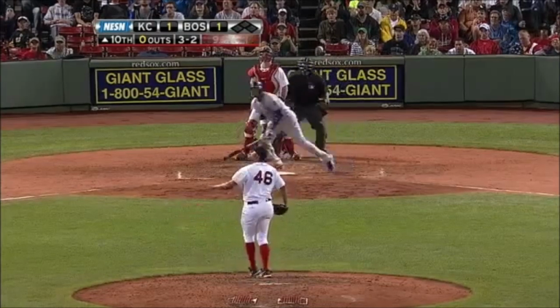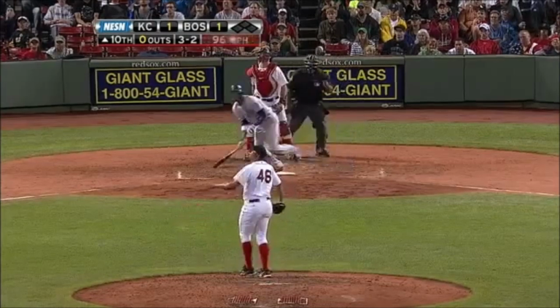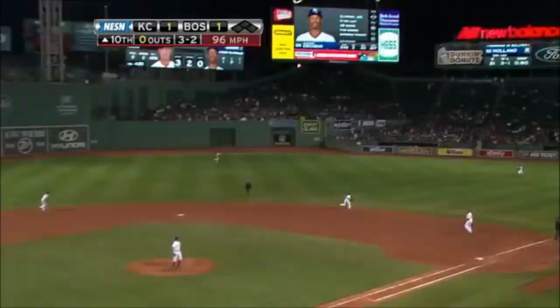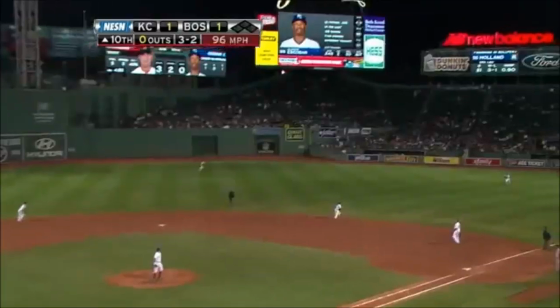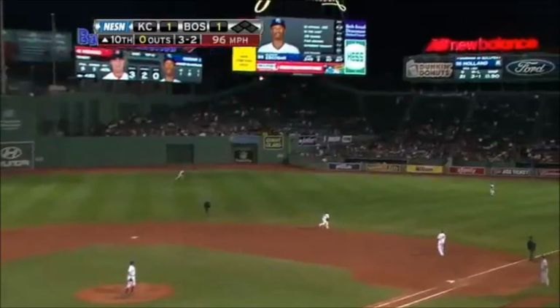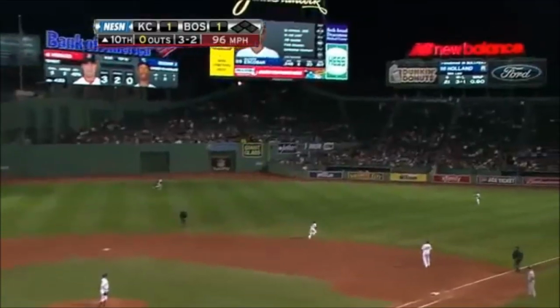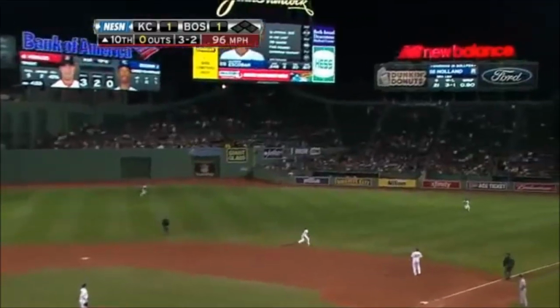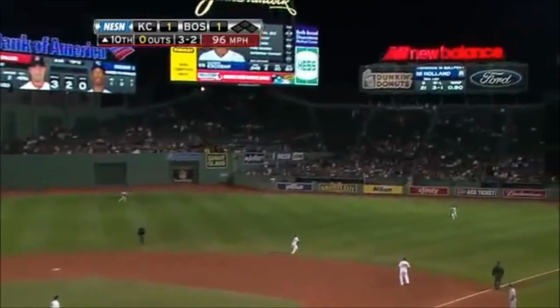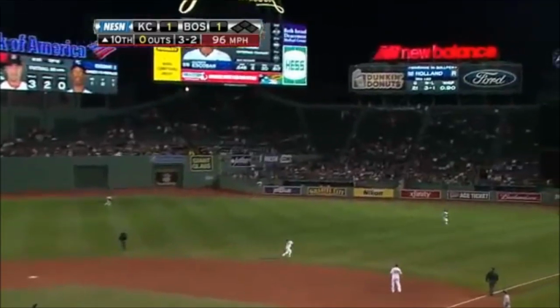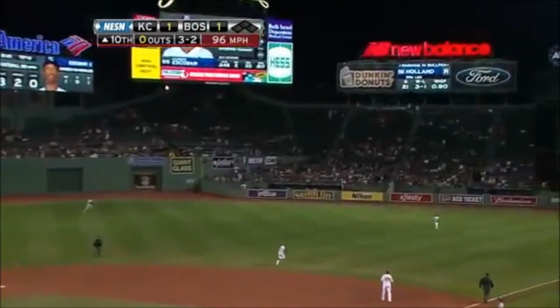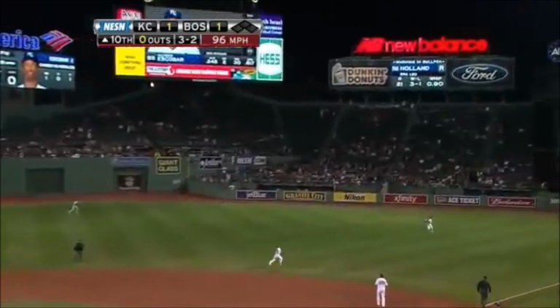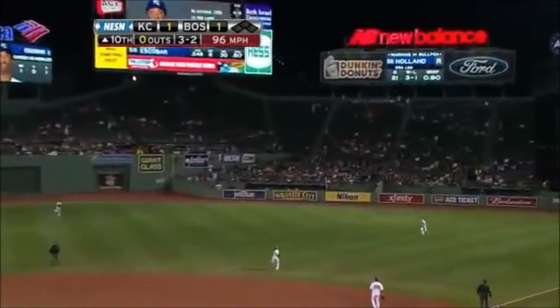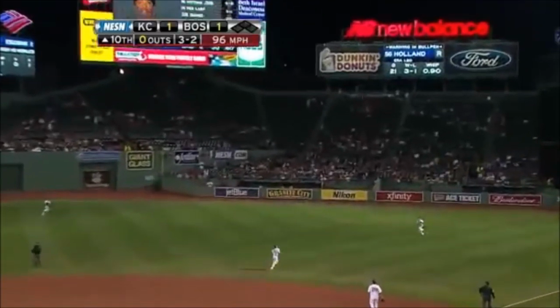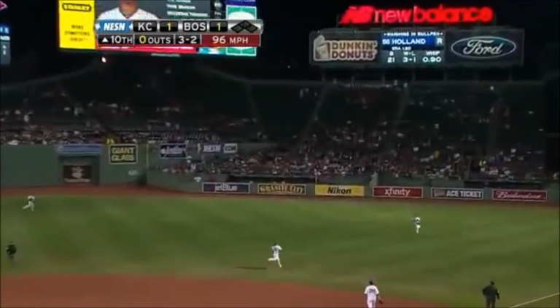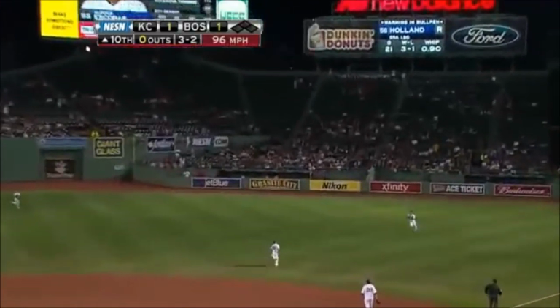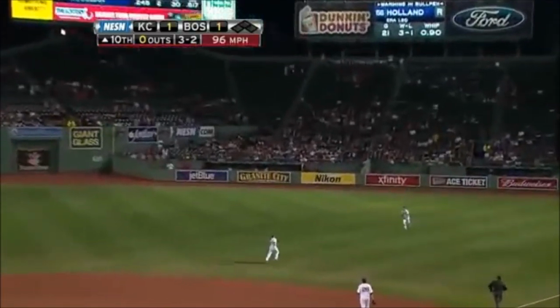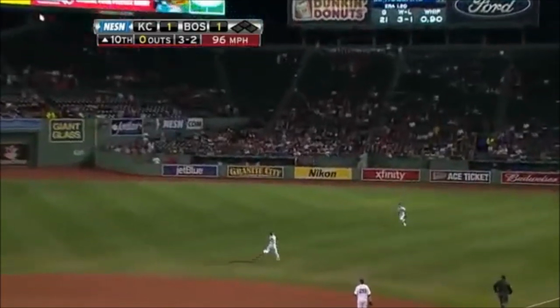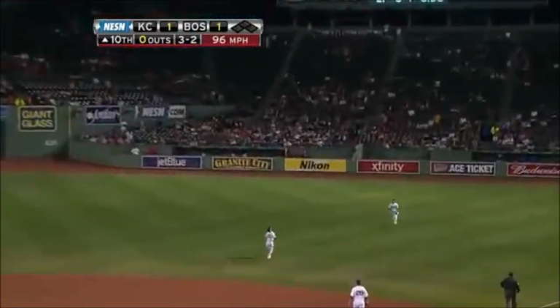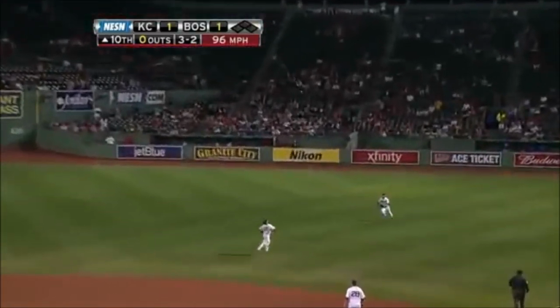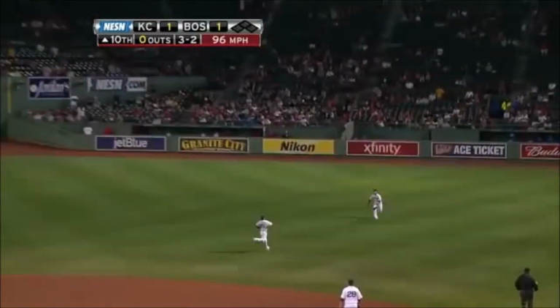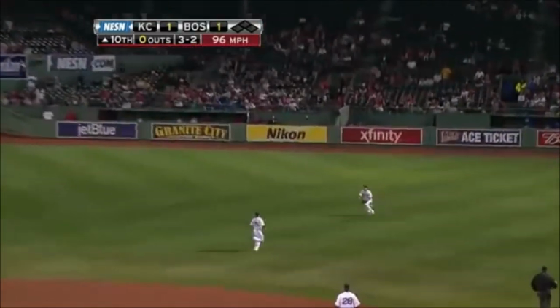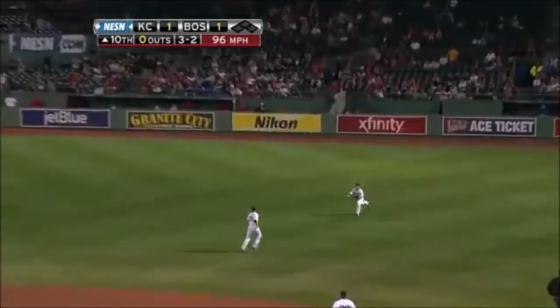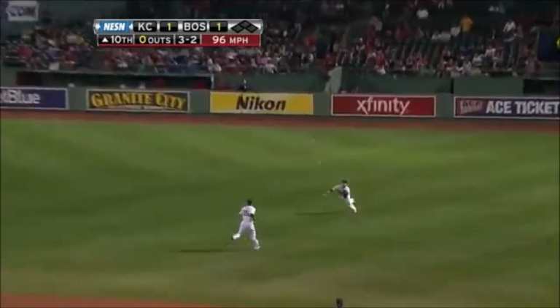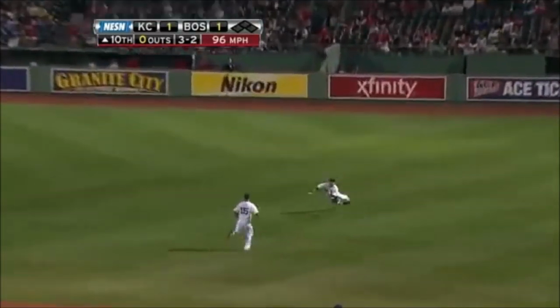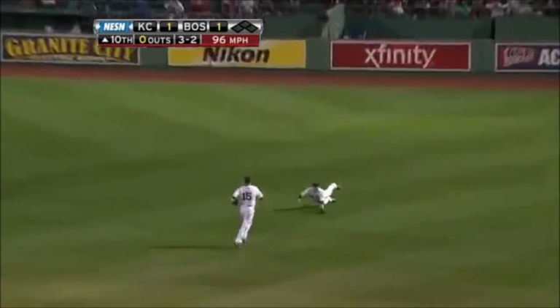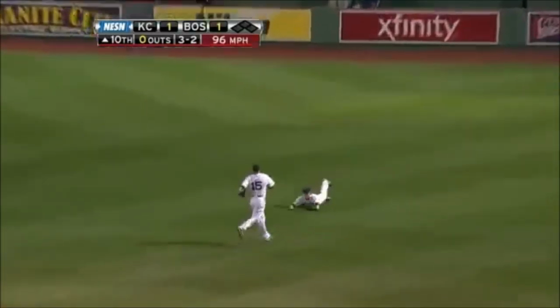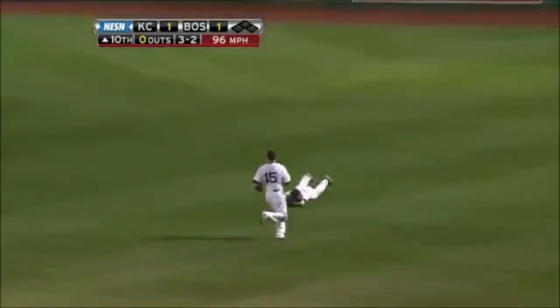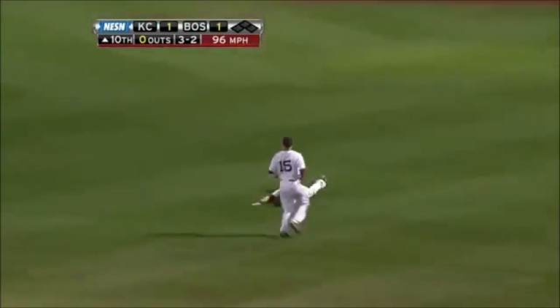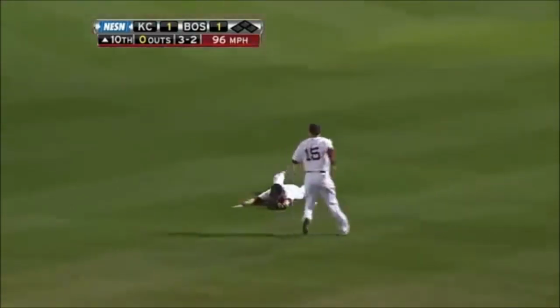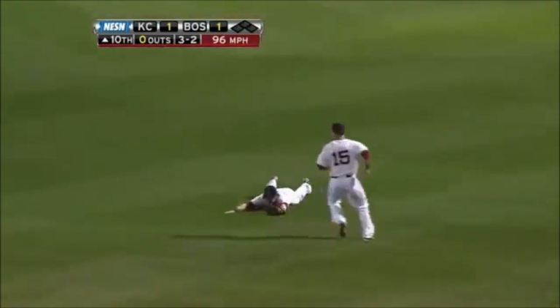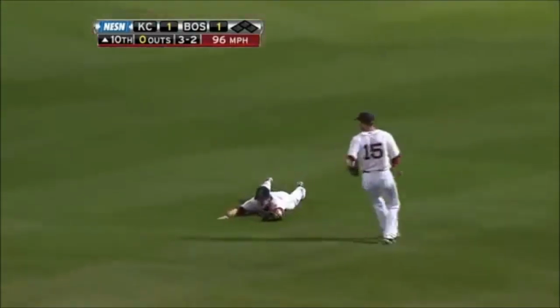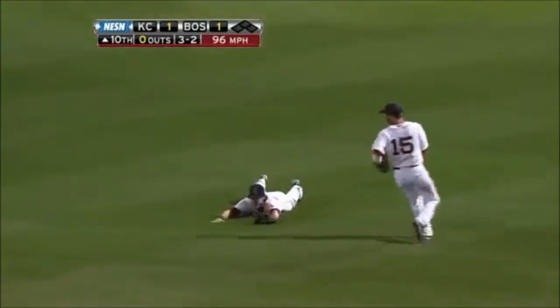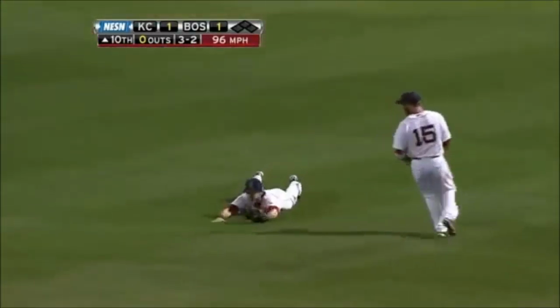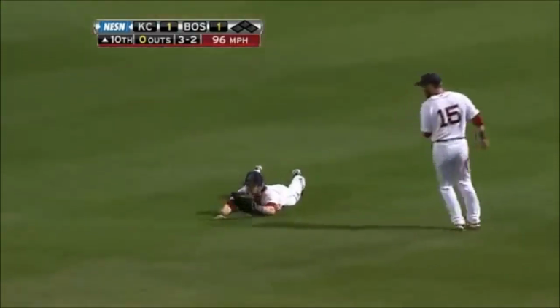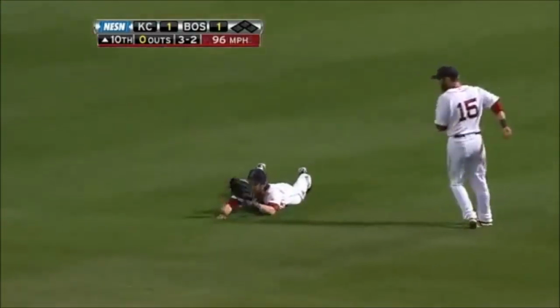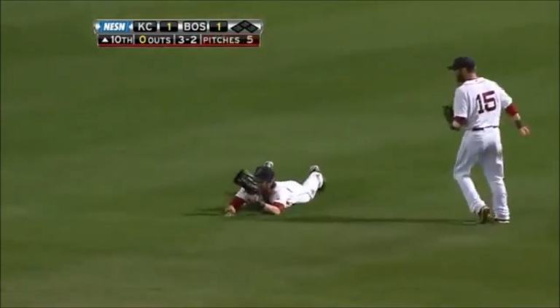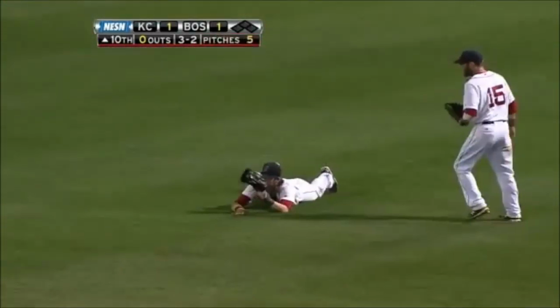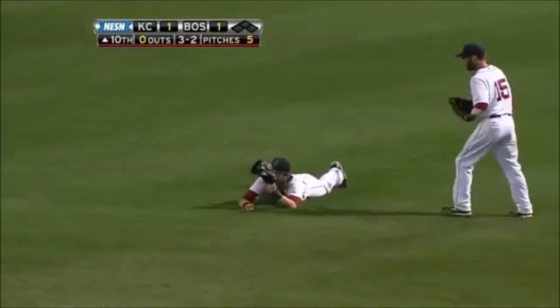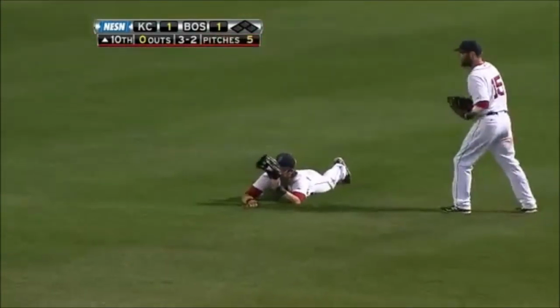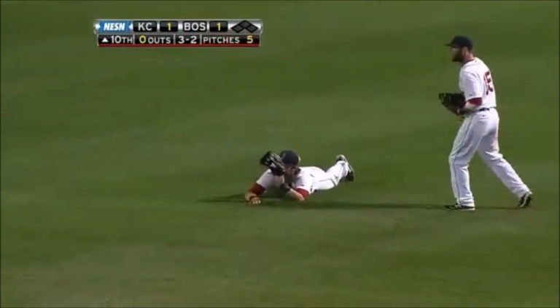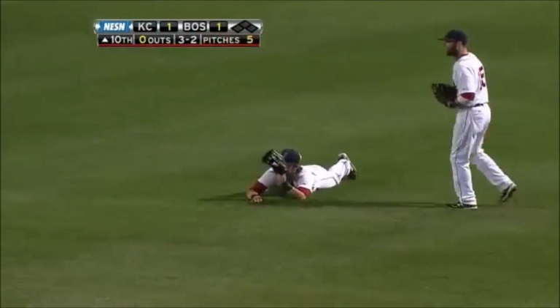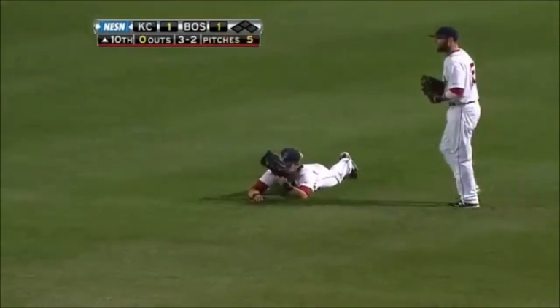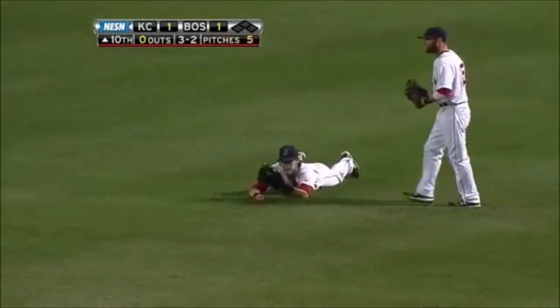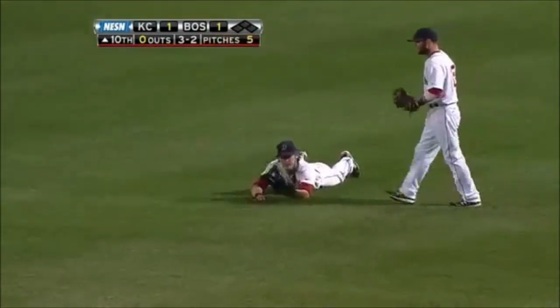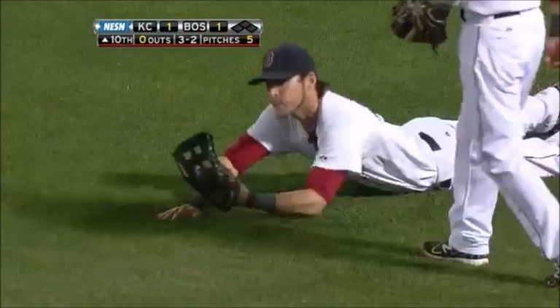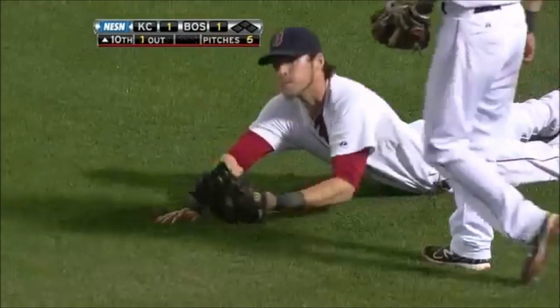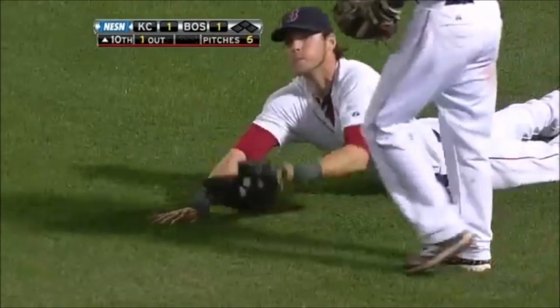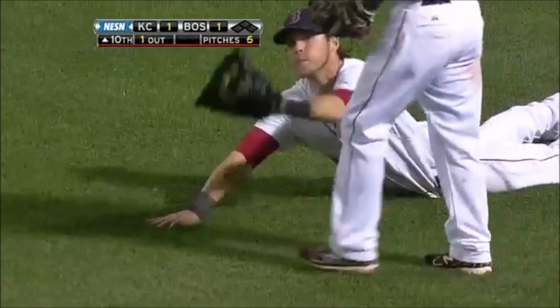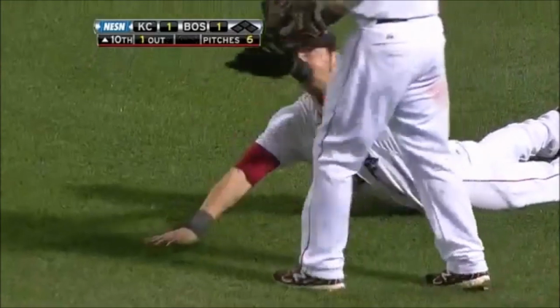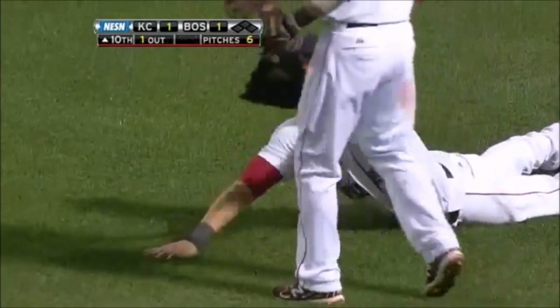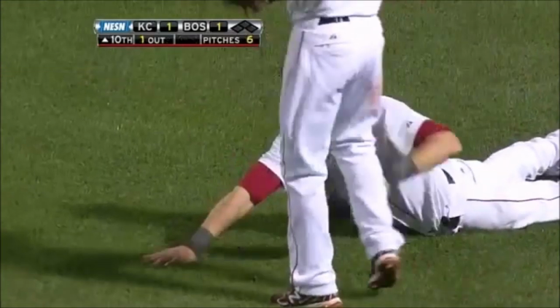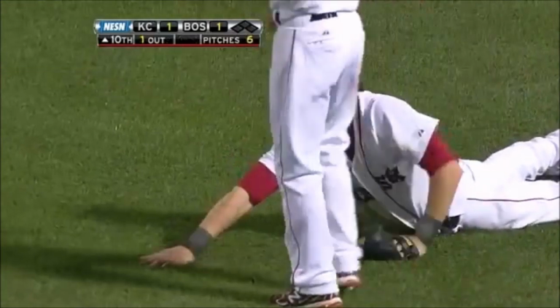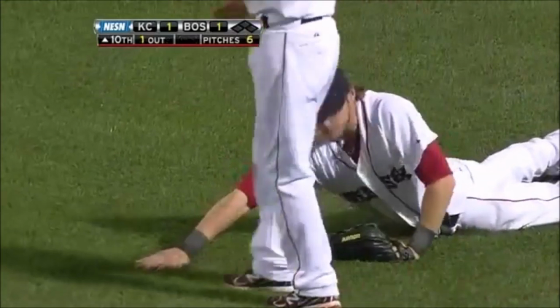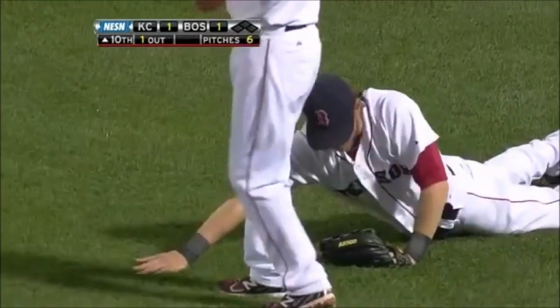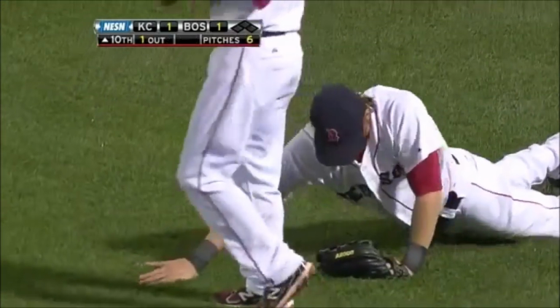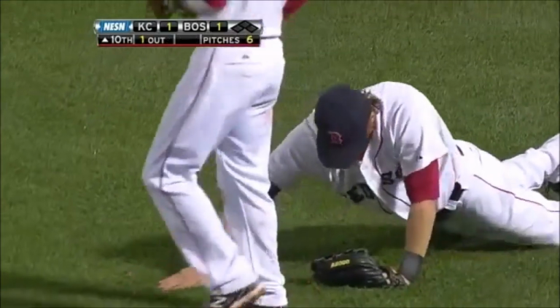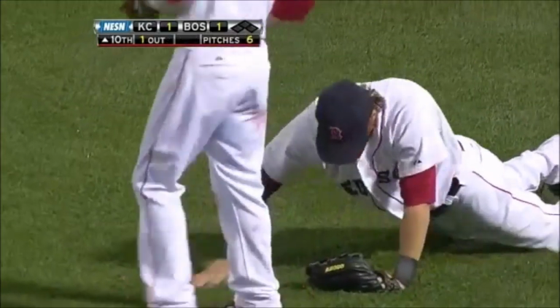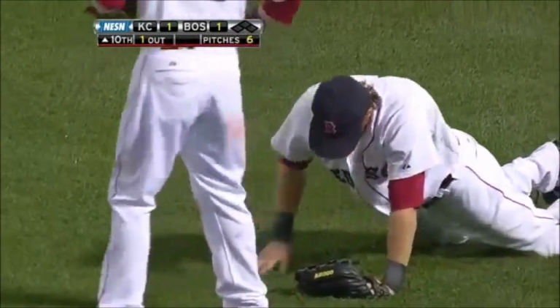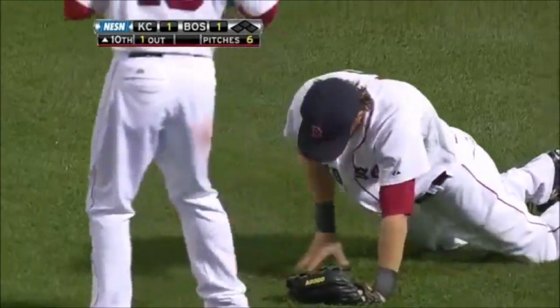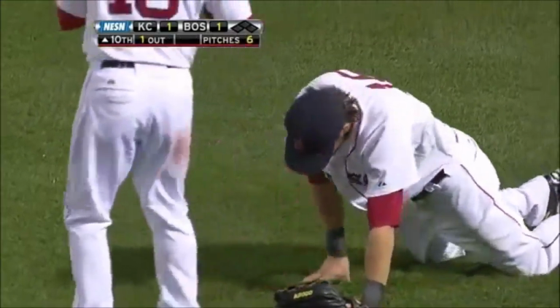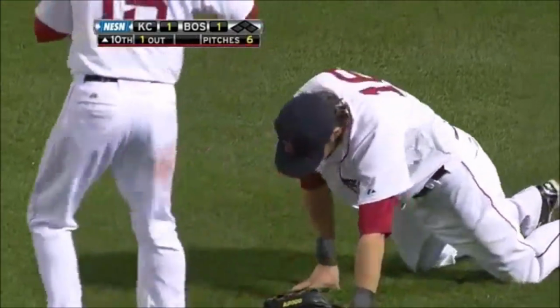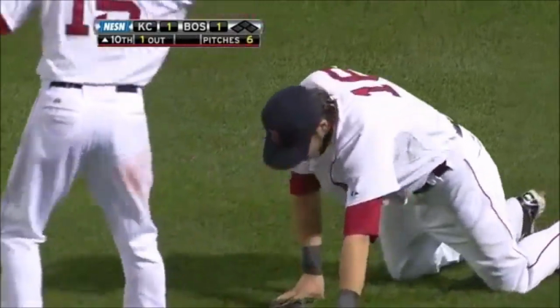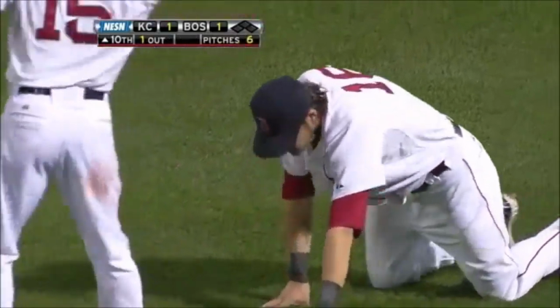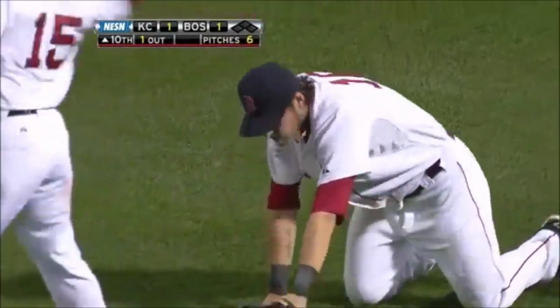Little bloop in the shallow right, Reddick coming in and he will dive forward and make the catch. Josh Reddick with a nice grab in right.